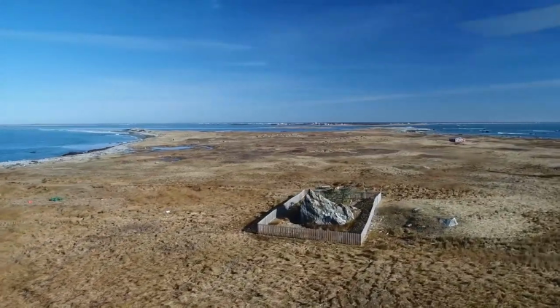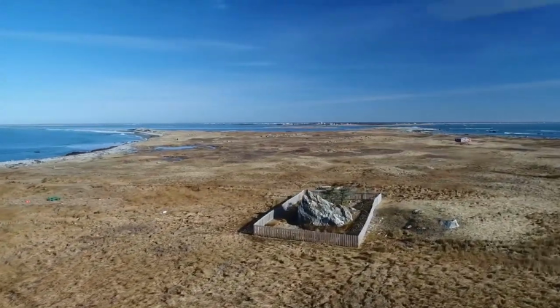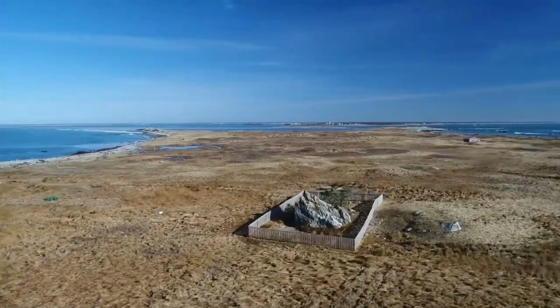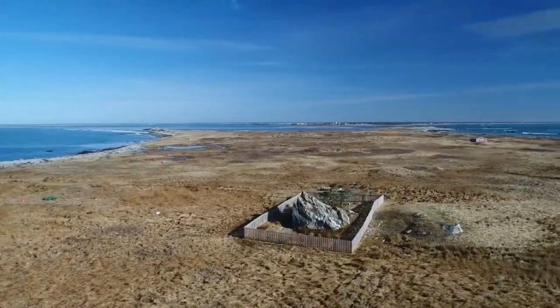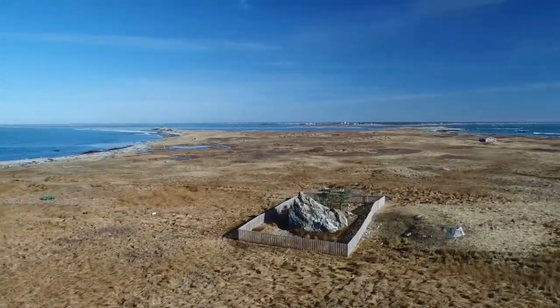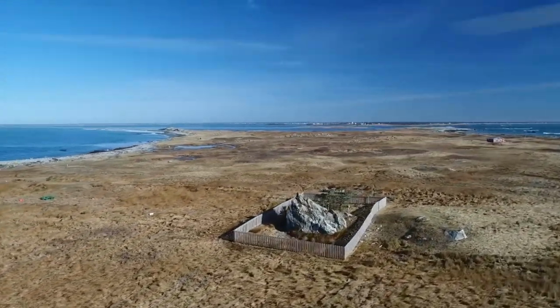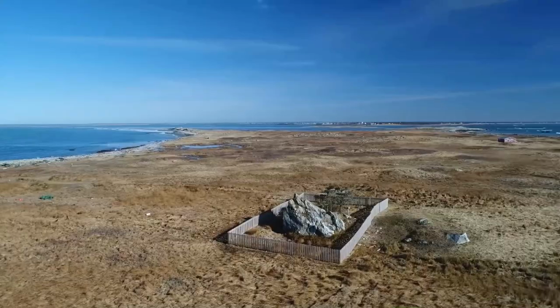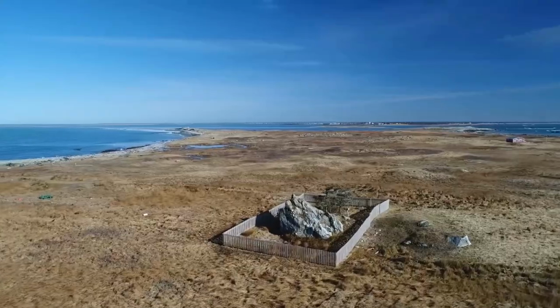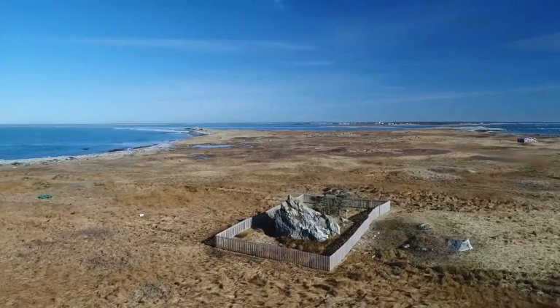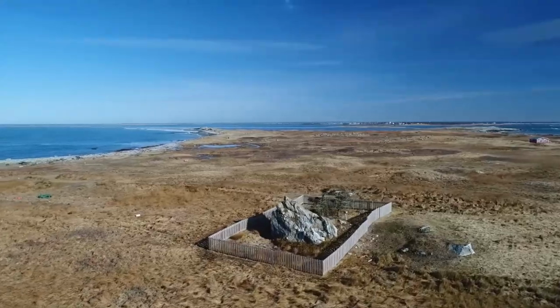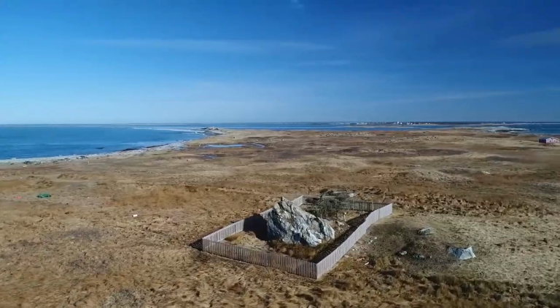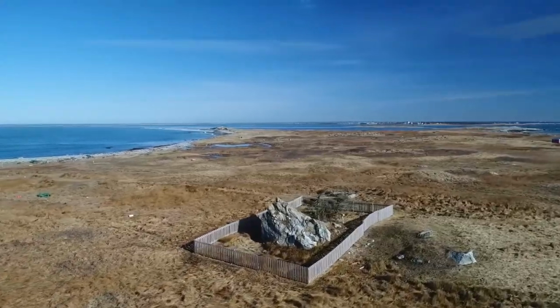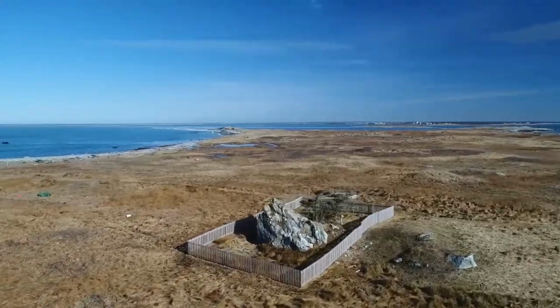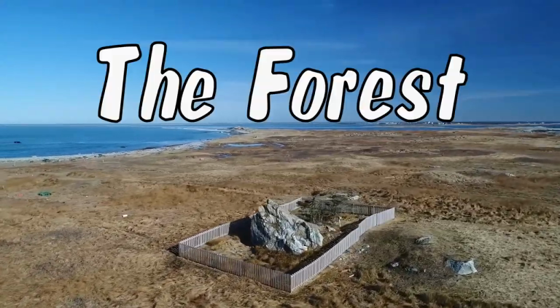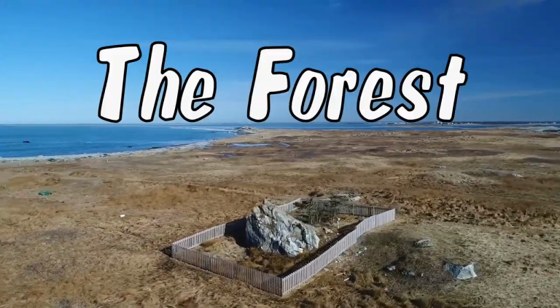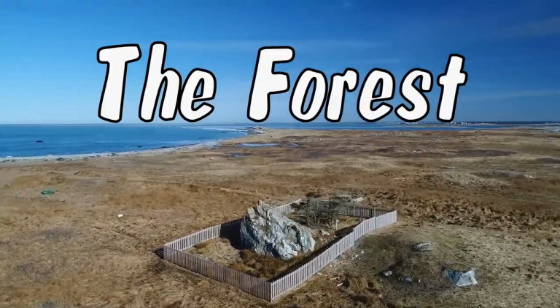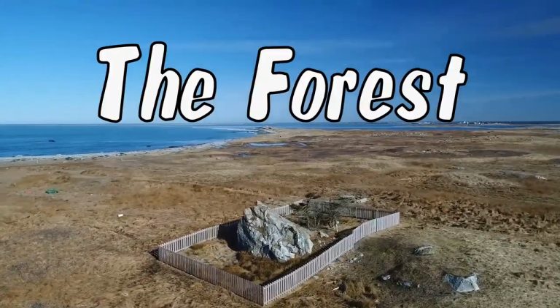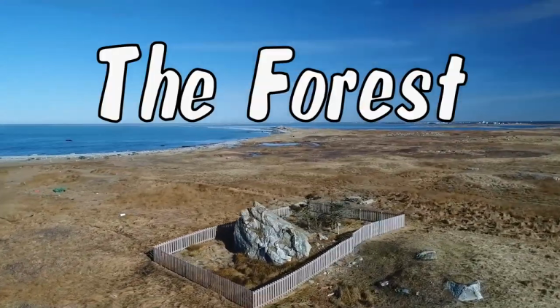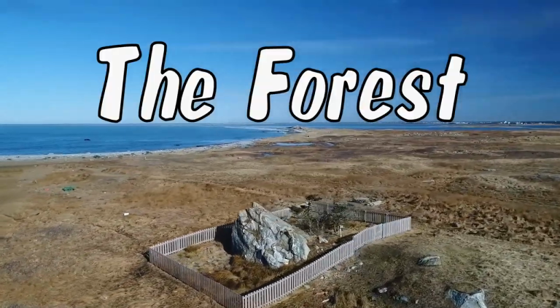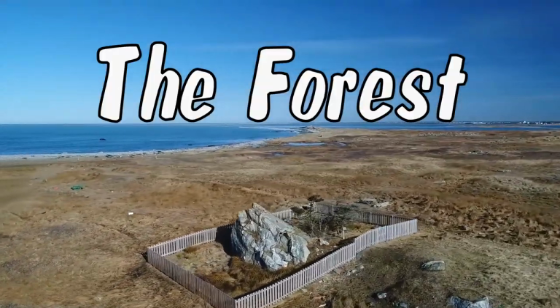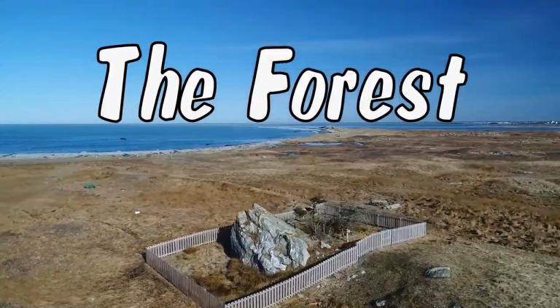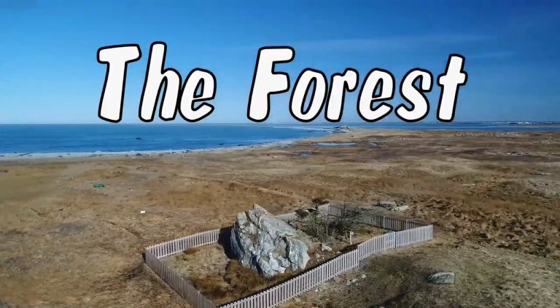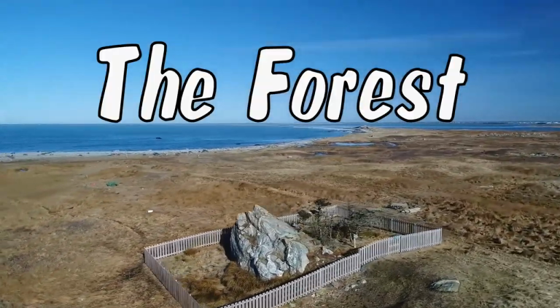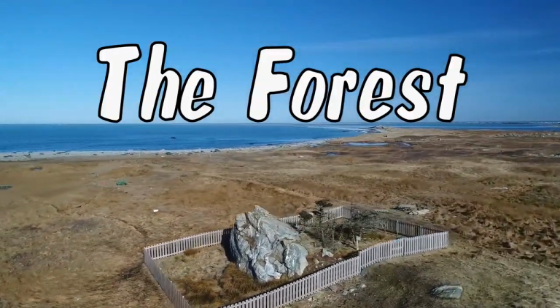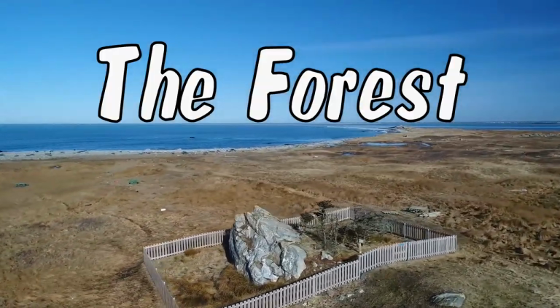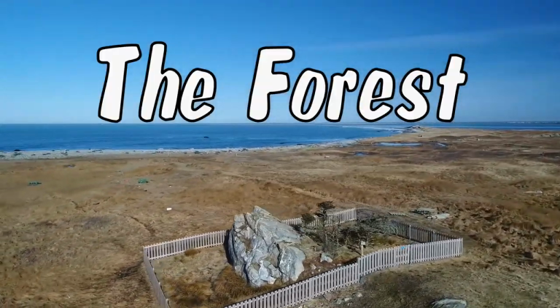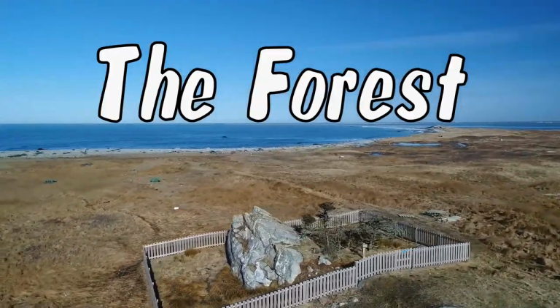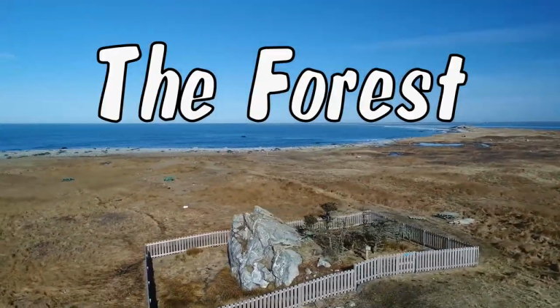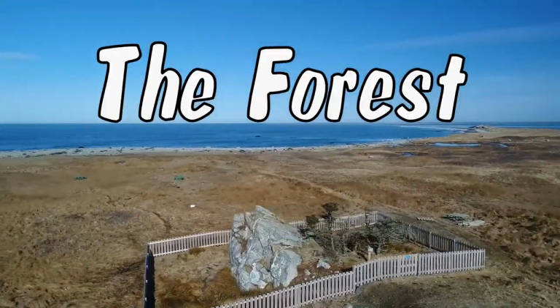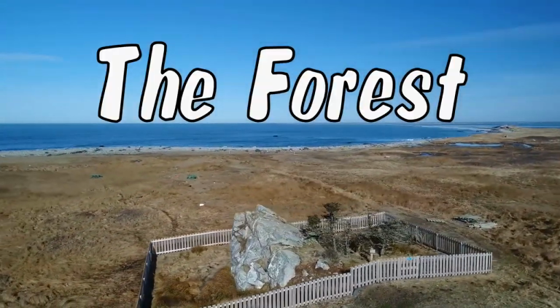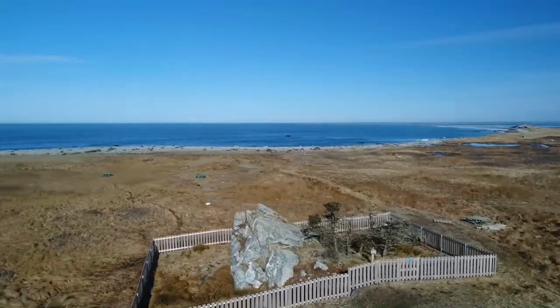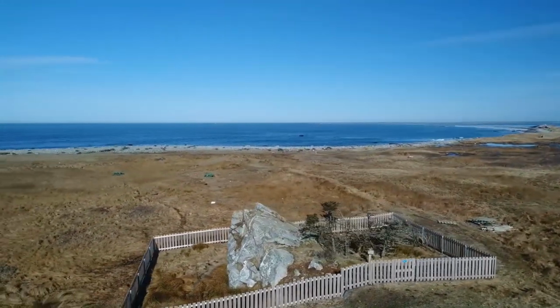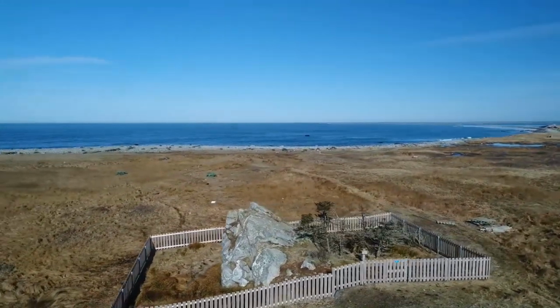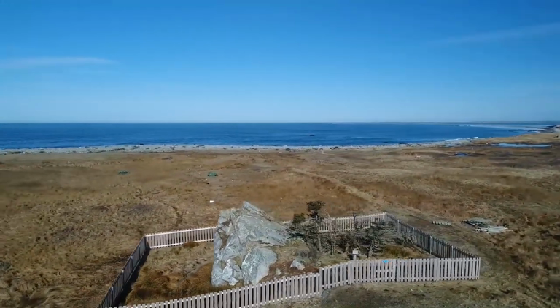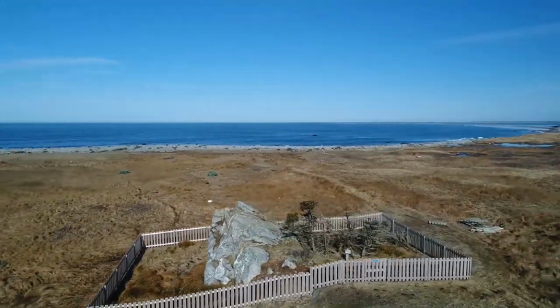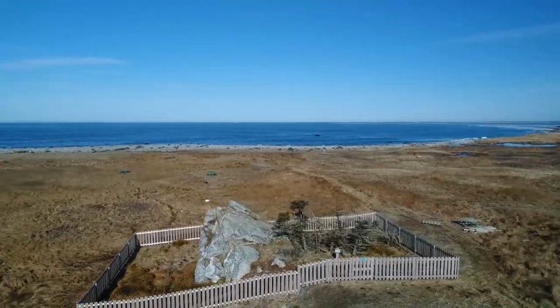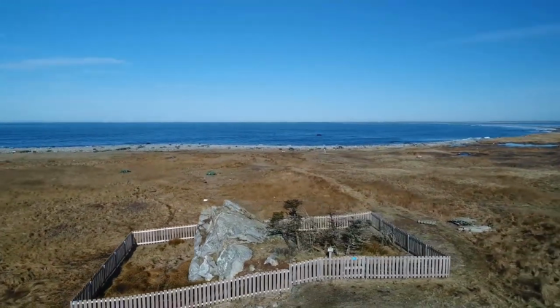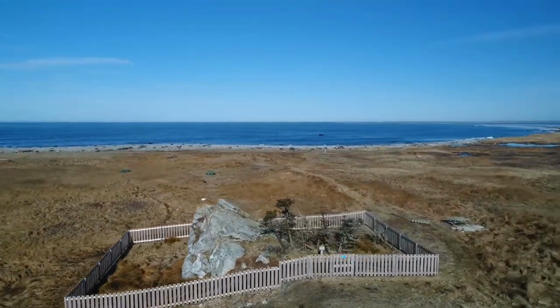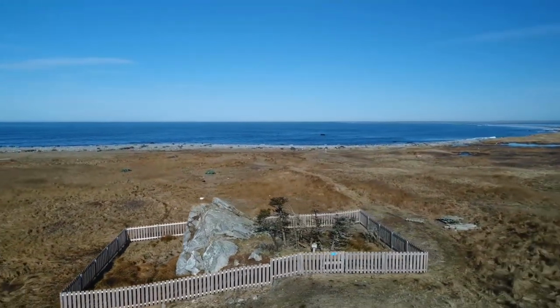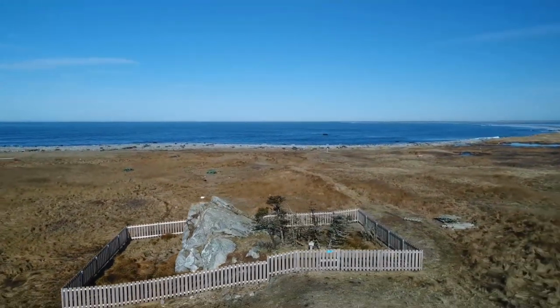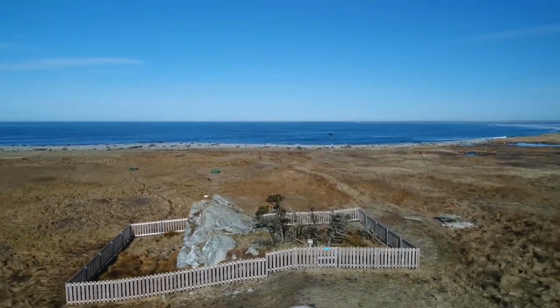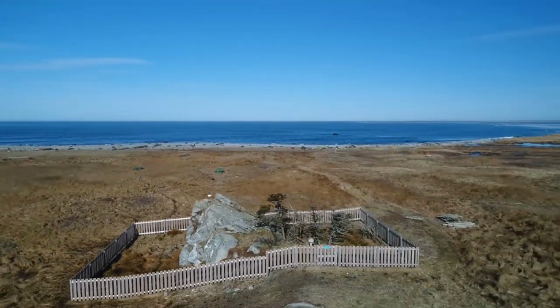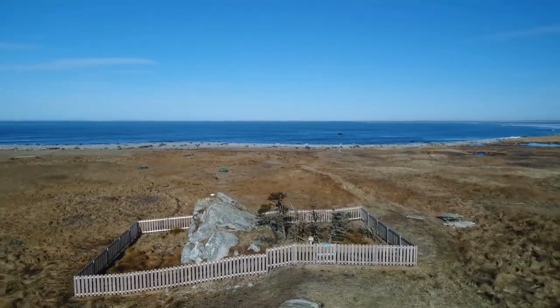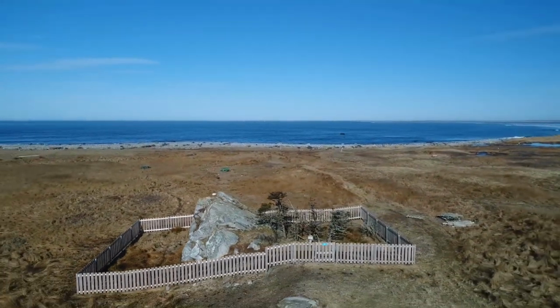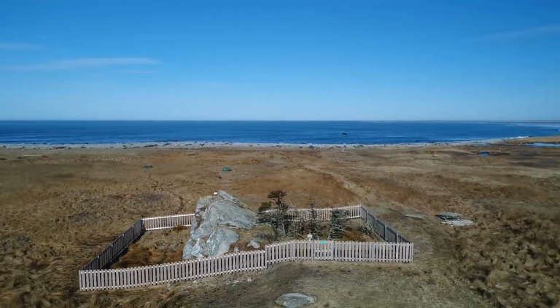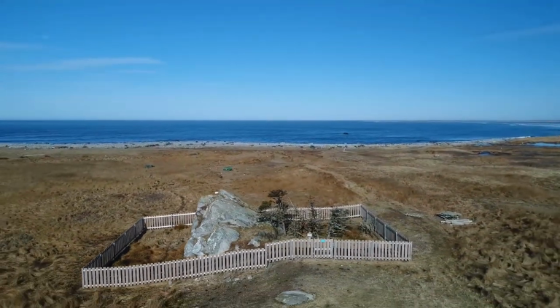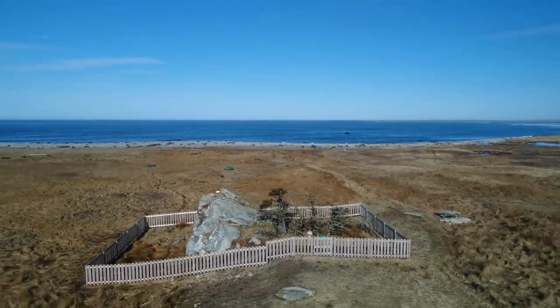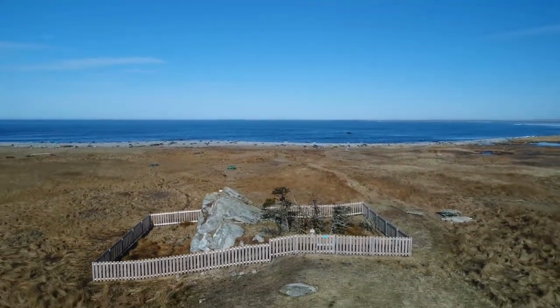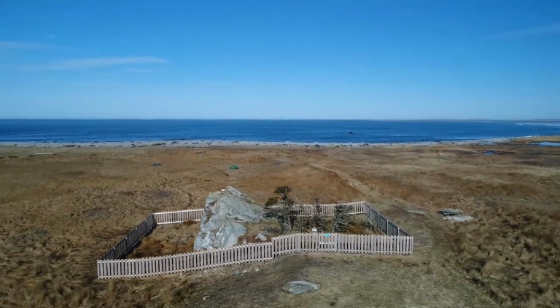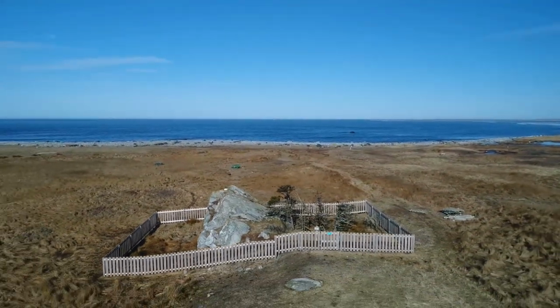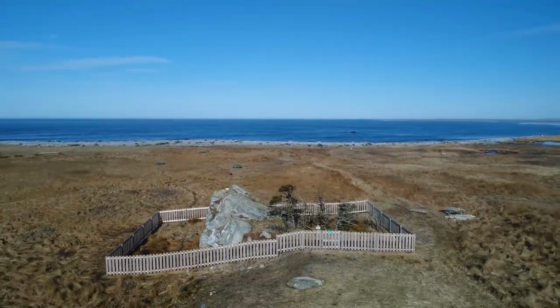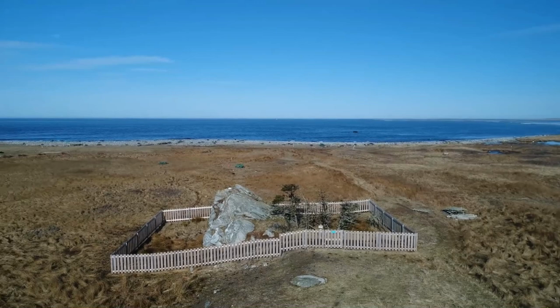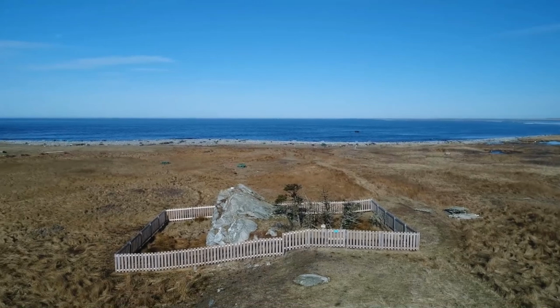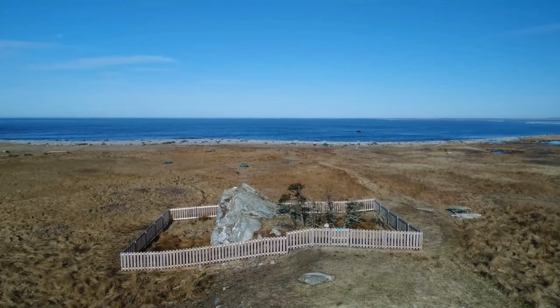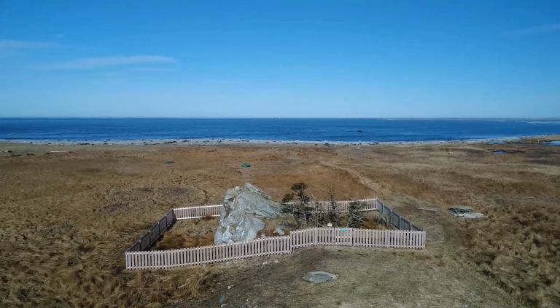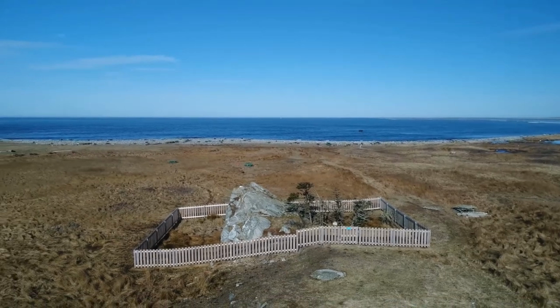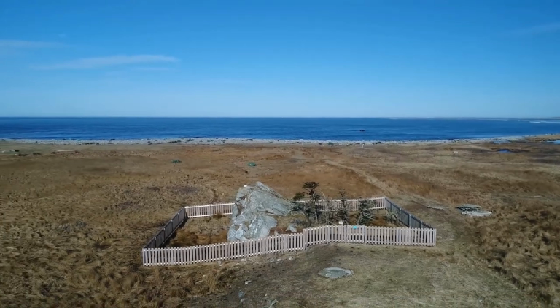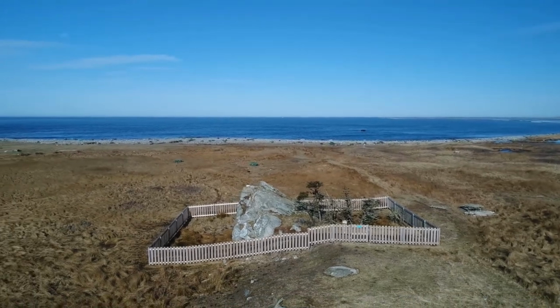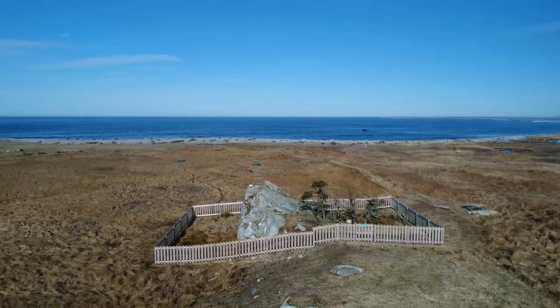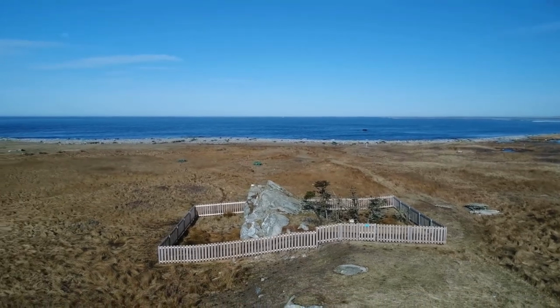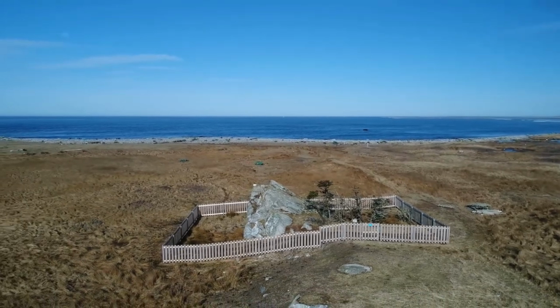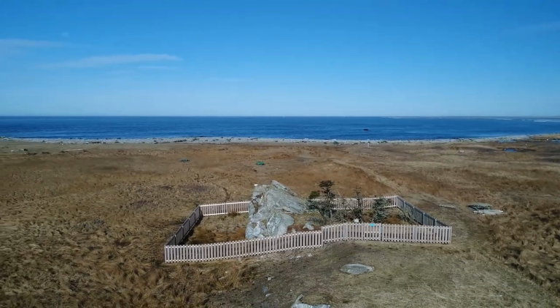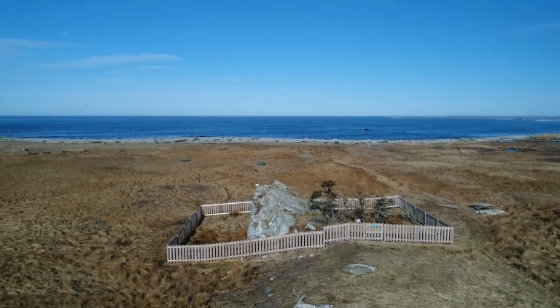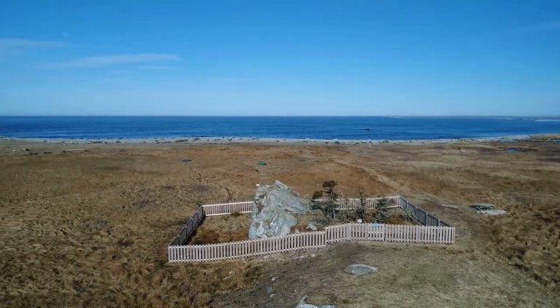This small clump of stunted trees is locally known as the forest. You're not likely to get lost here, but it's a great birding site.